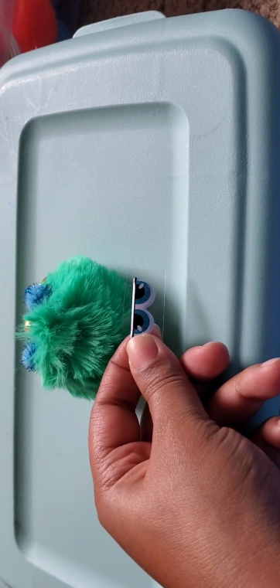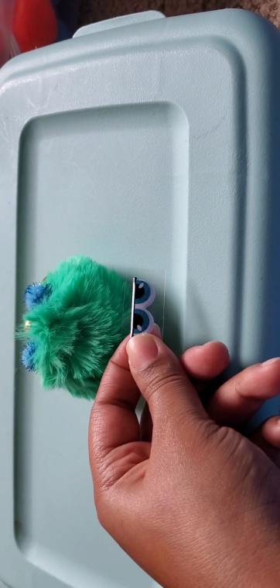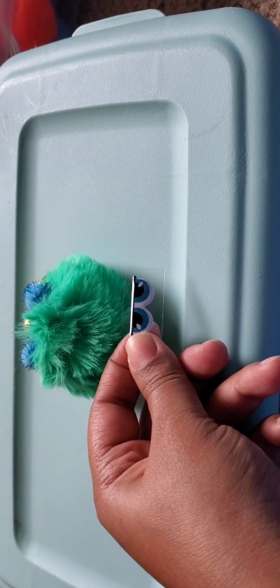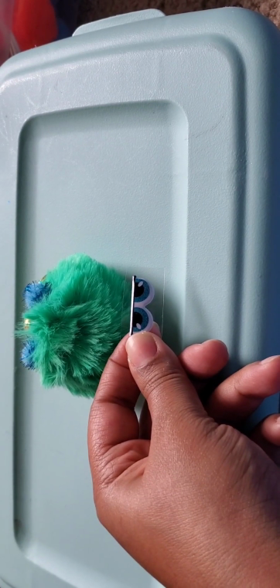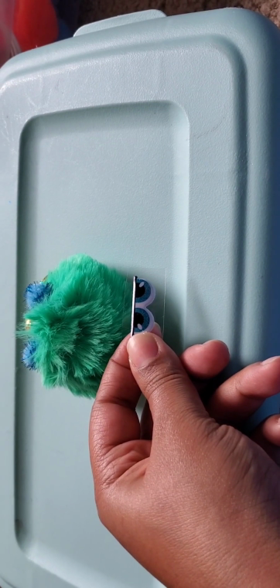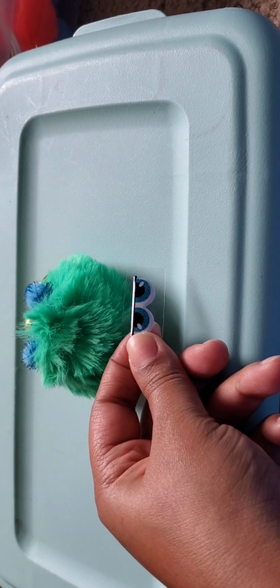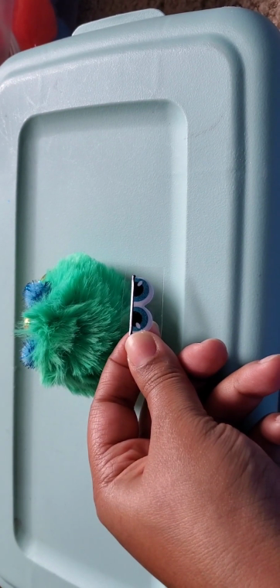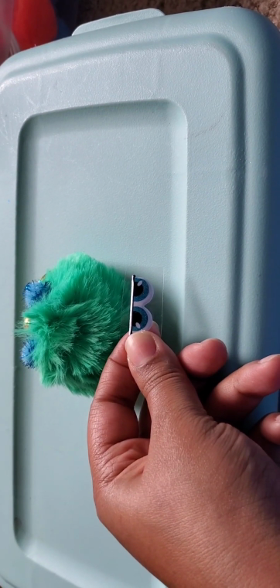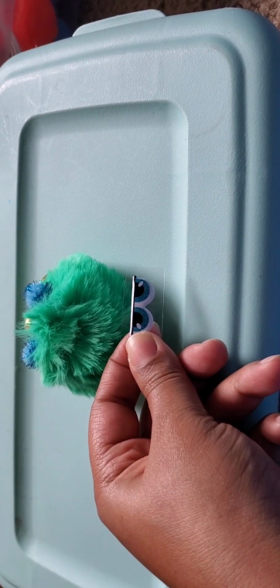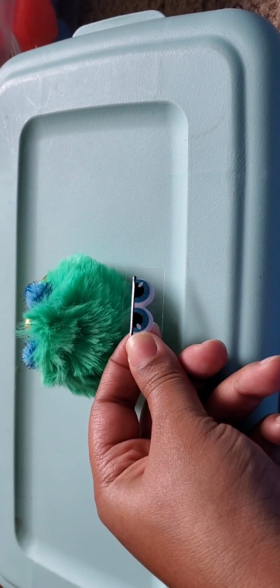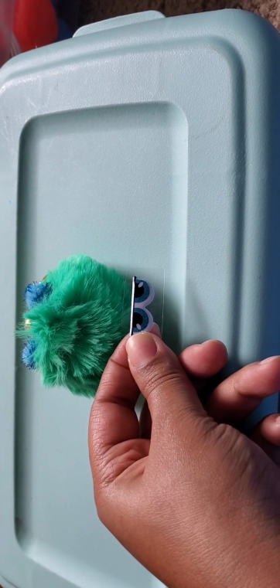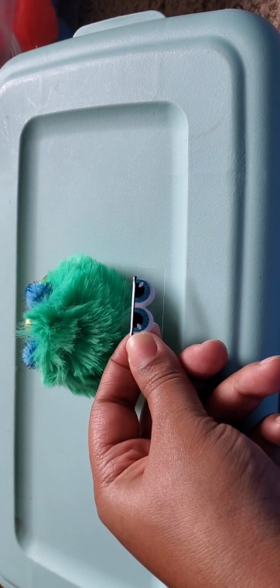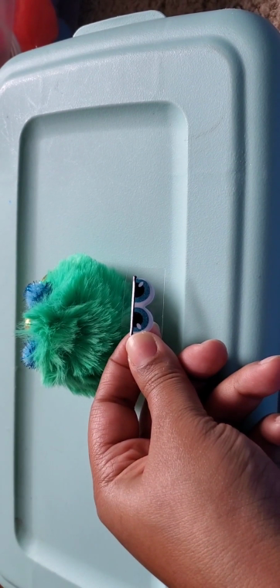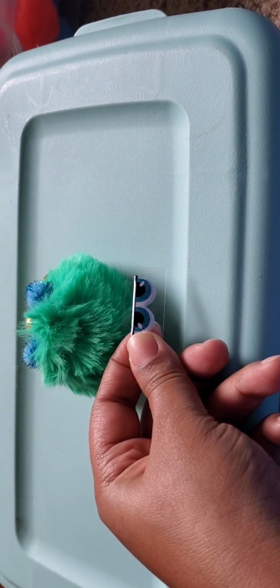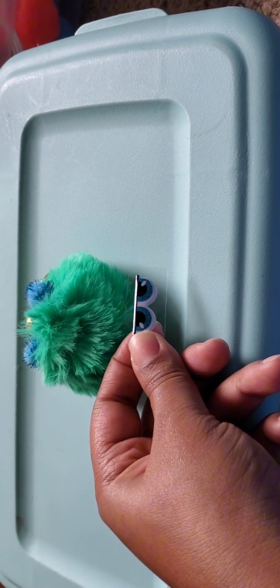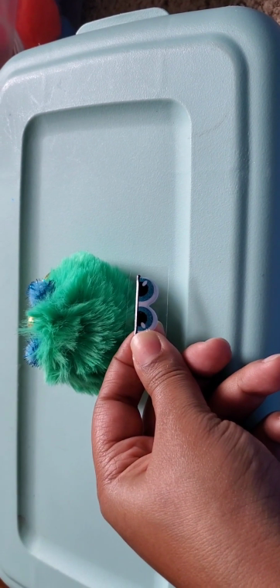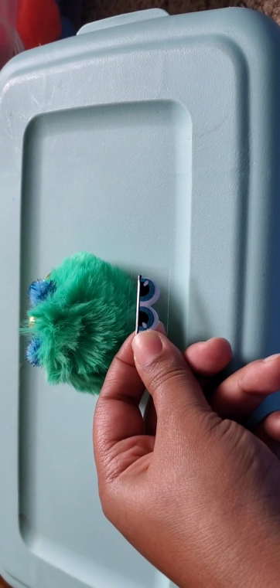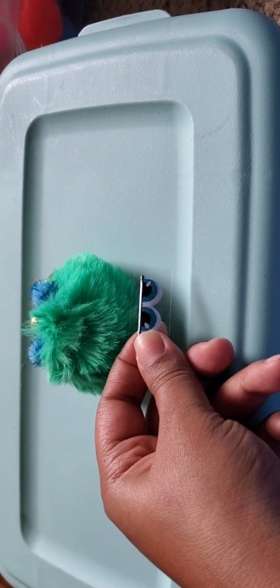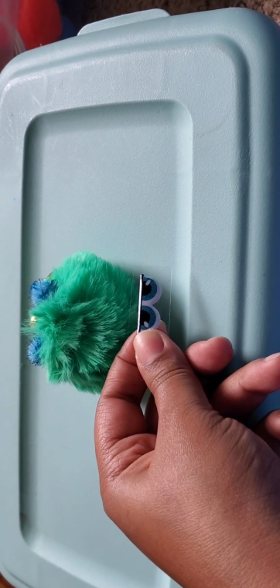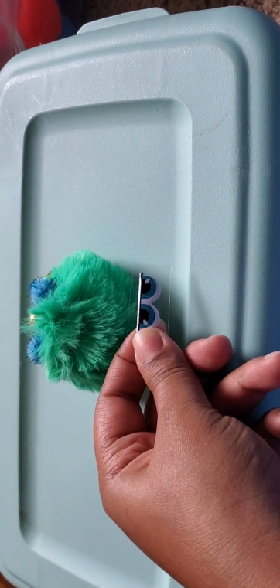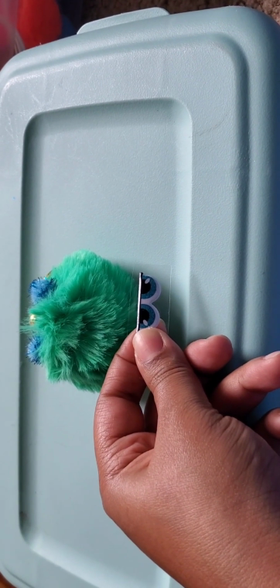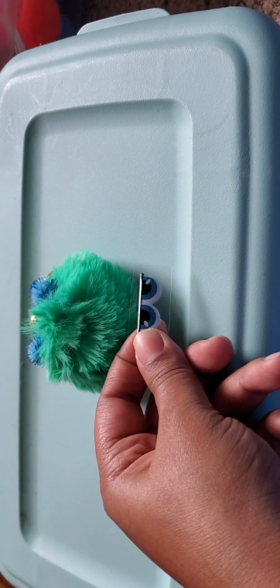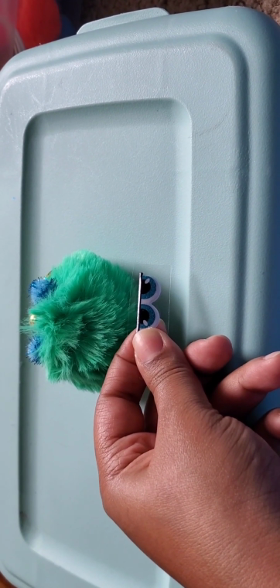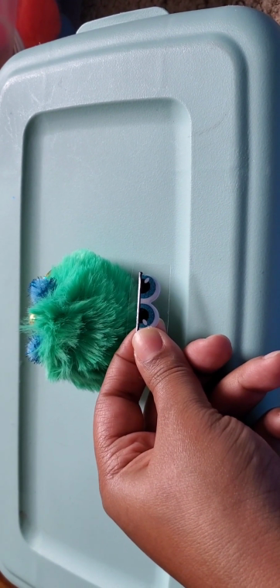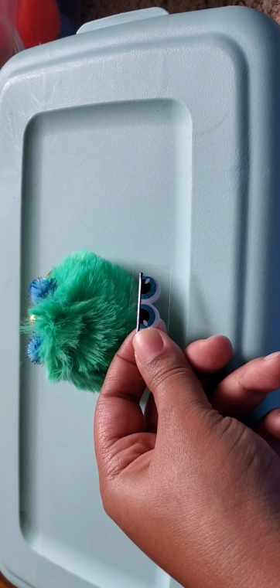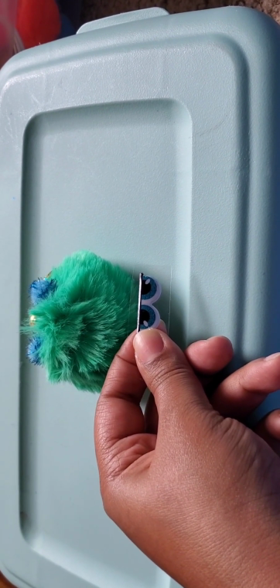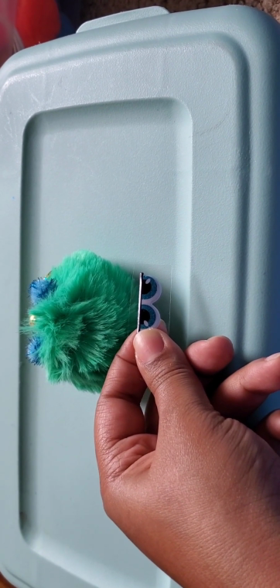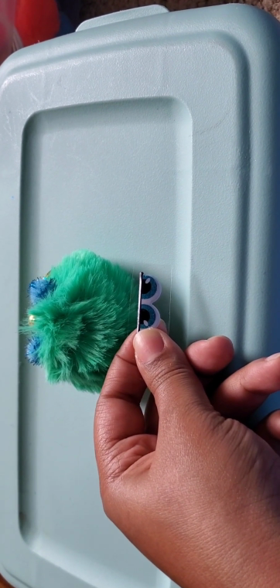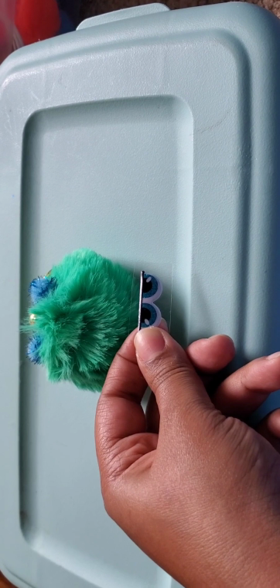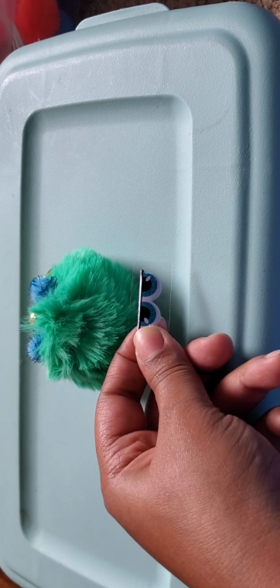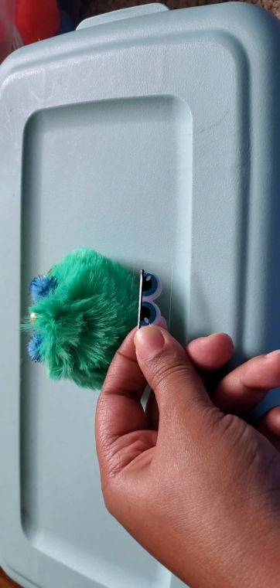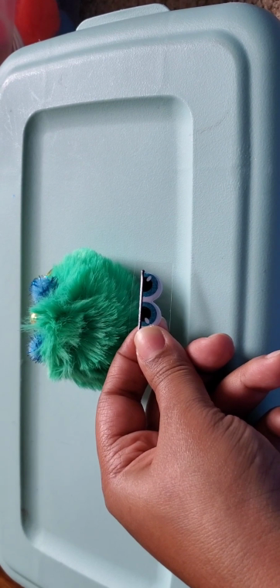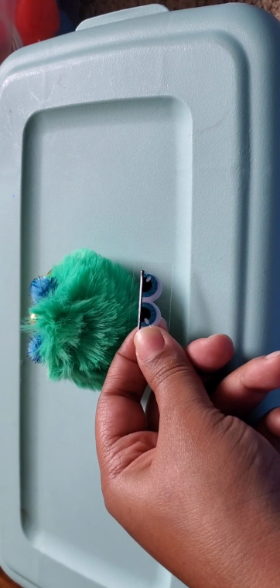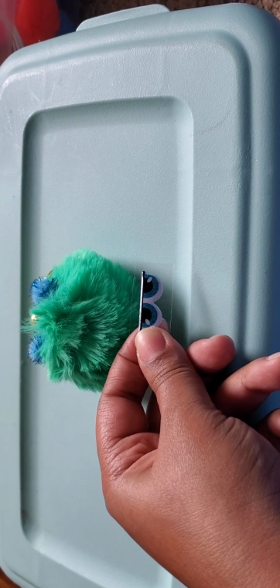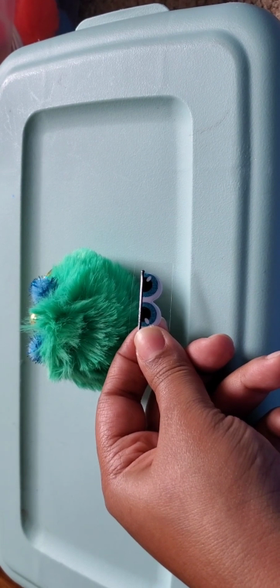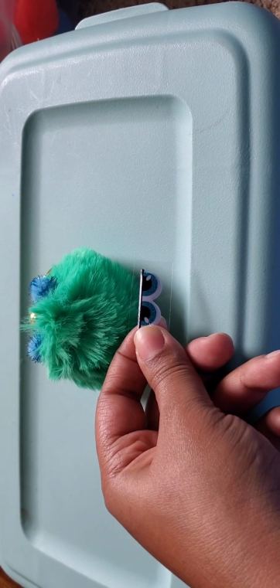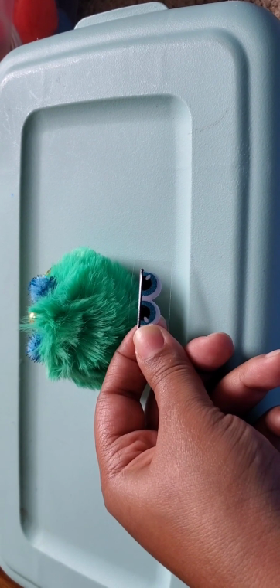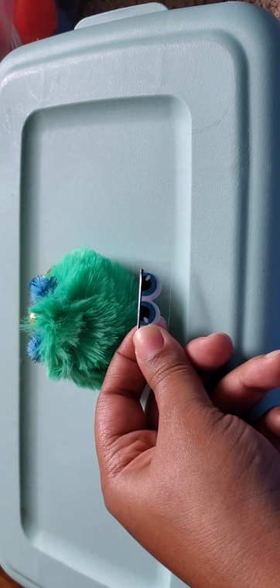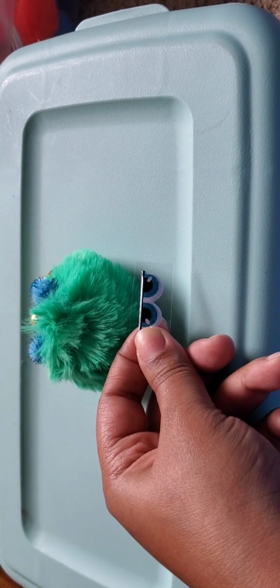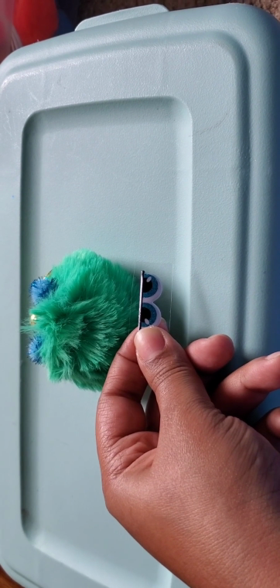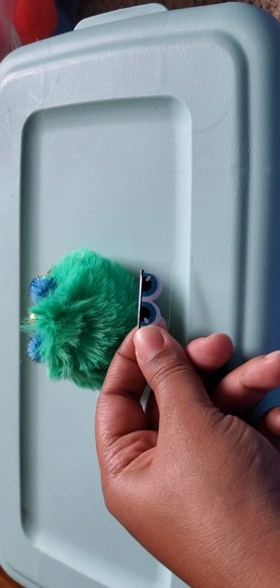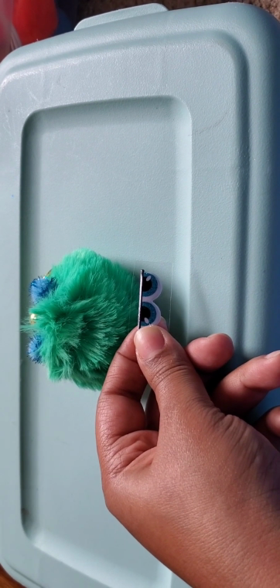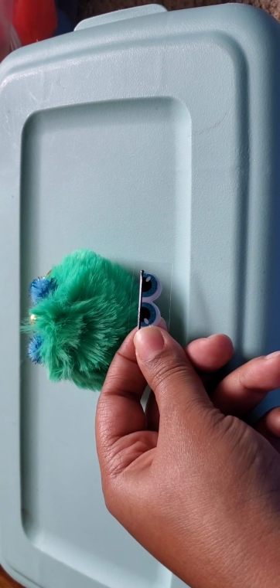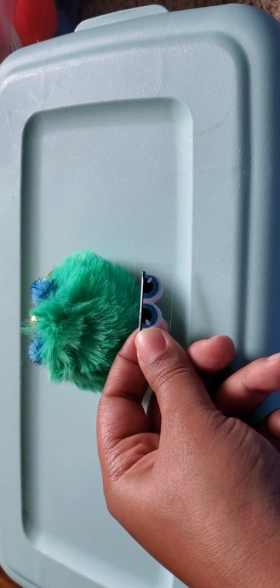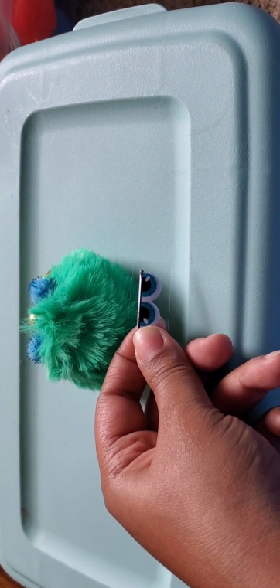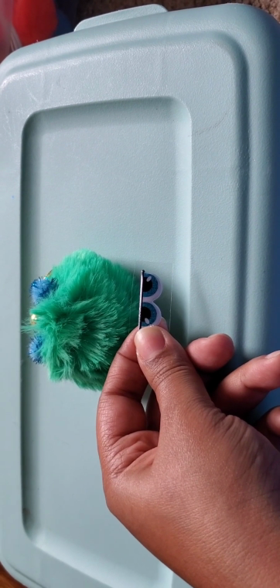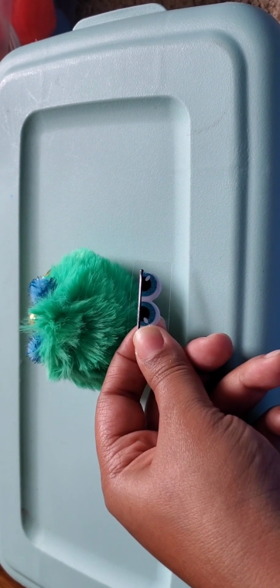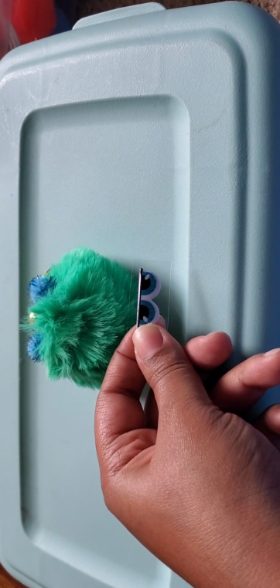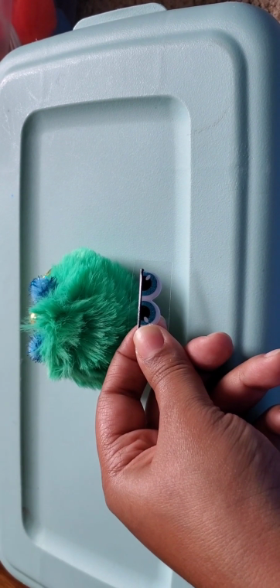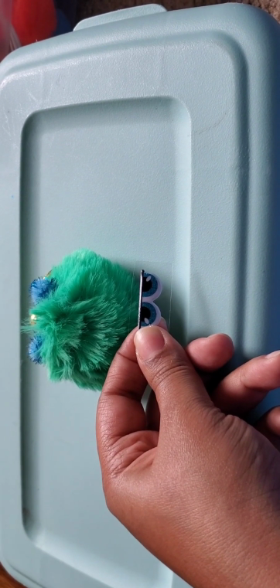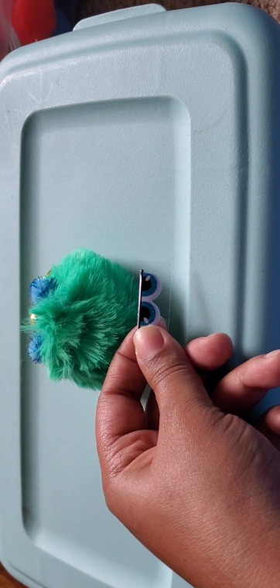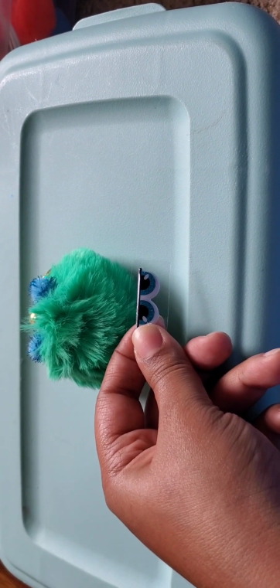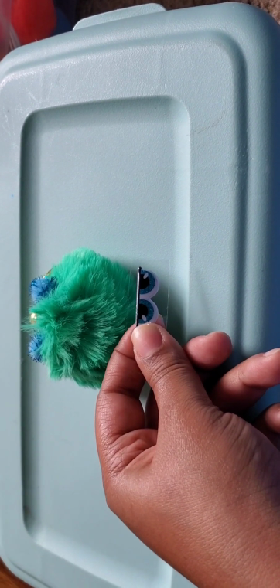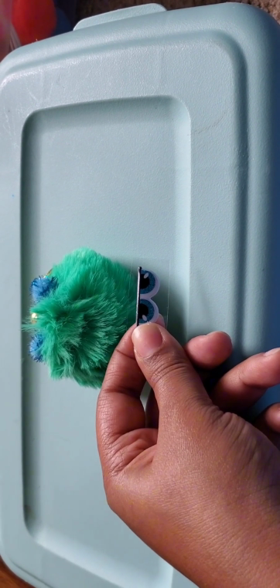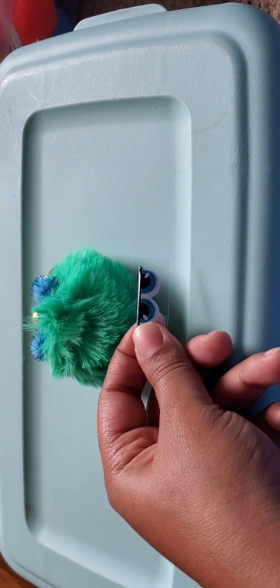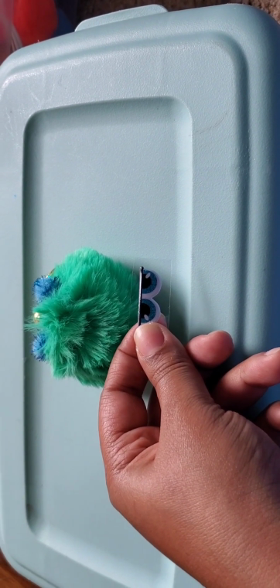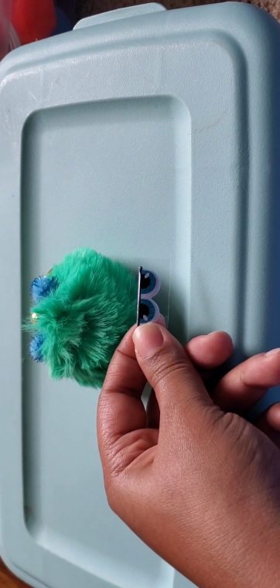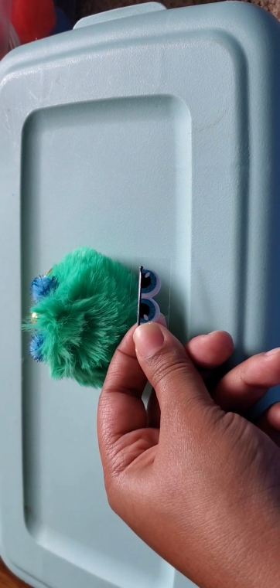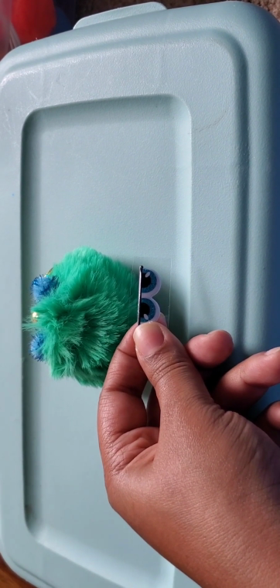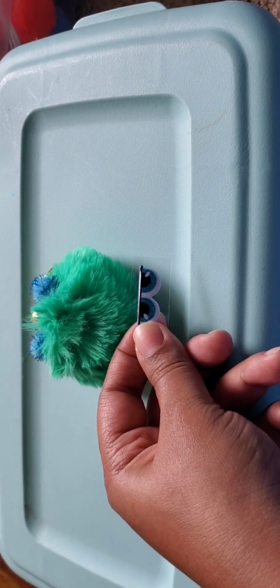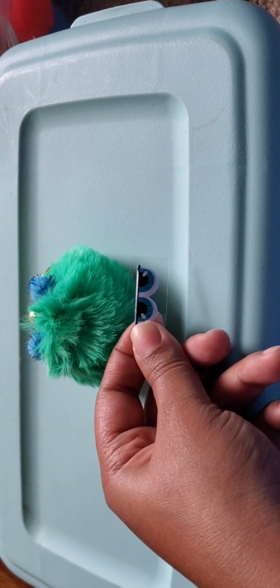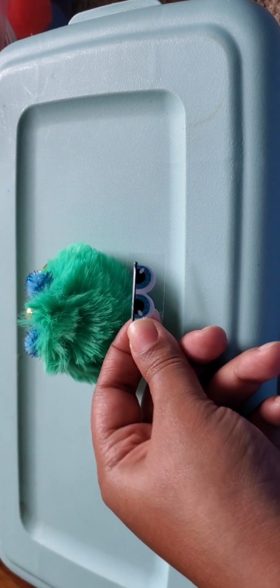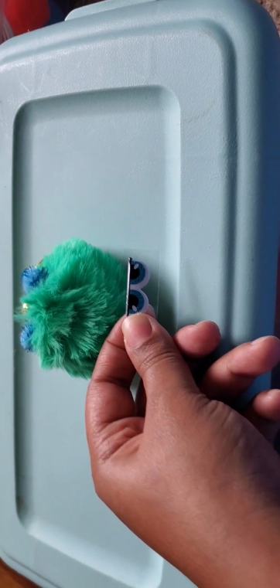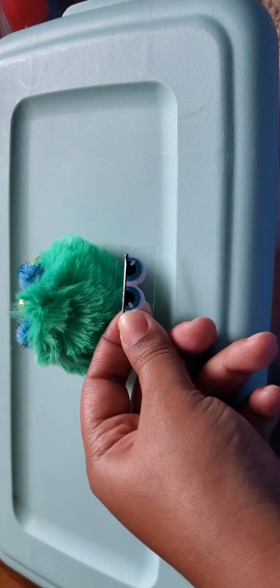For the eyes, we're going to take them off the sticky film and then hot glue them on.